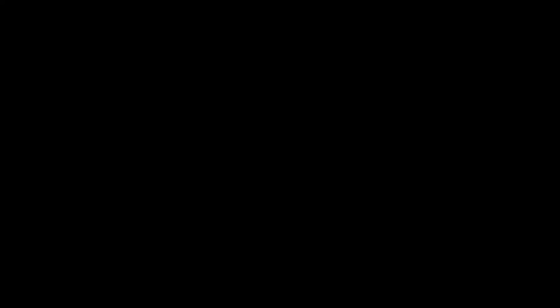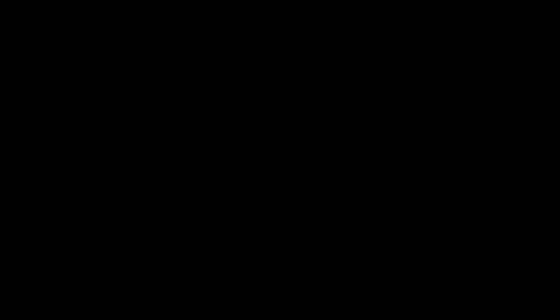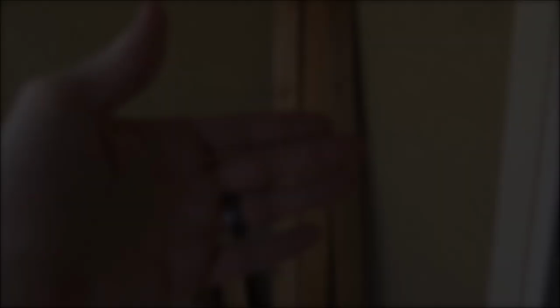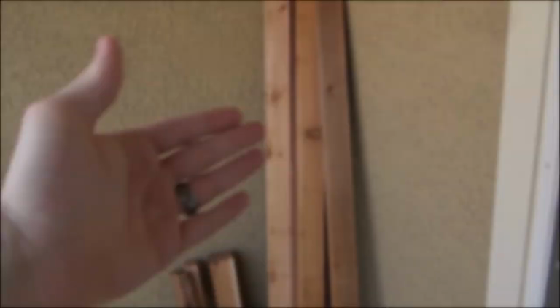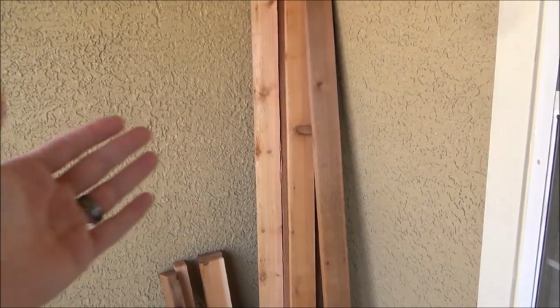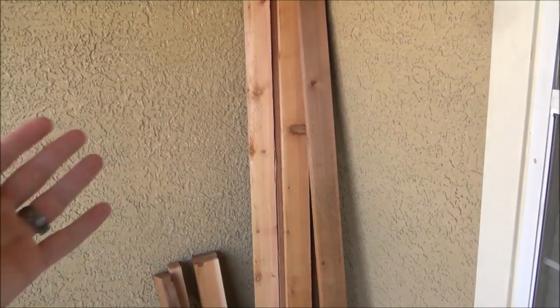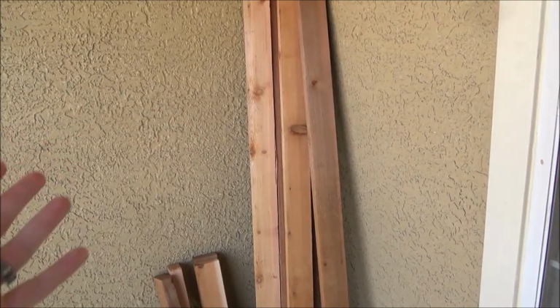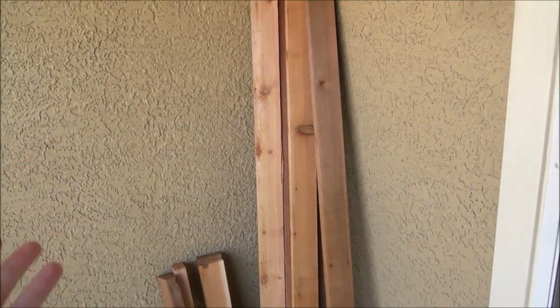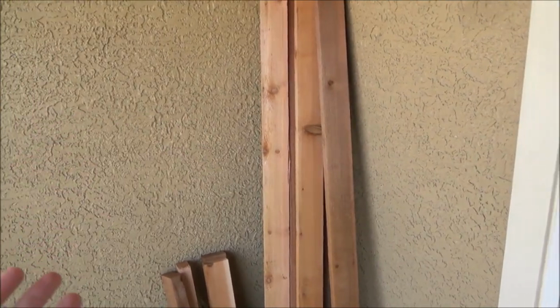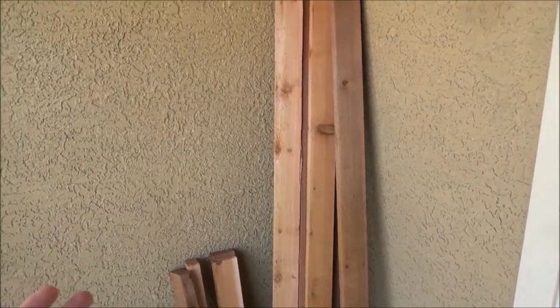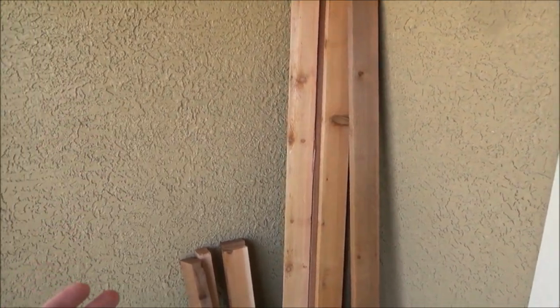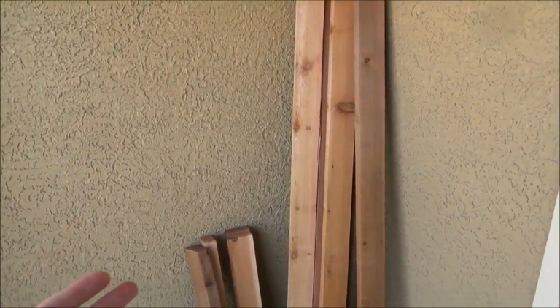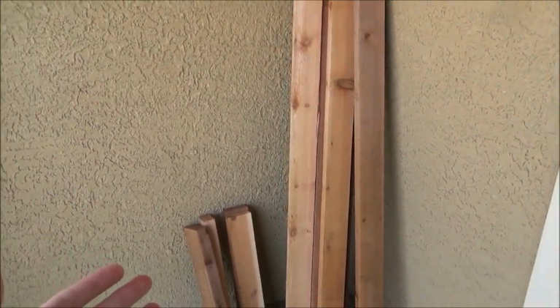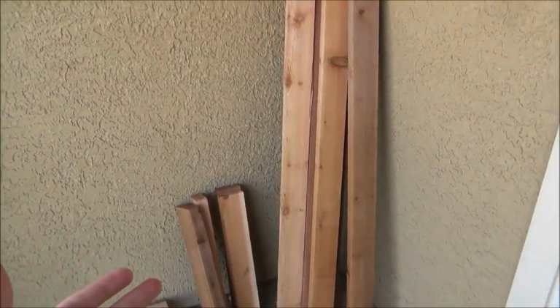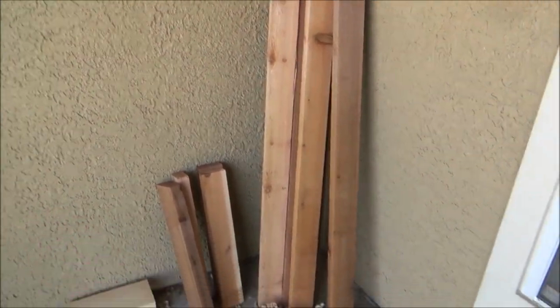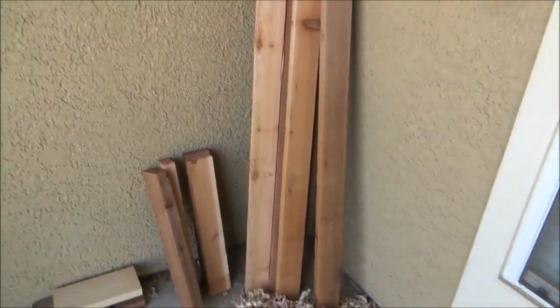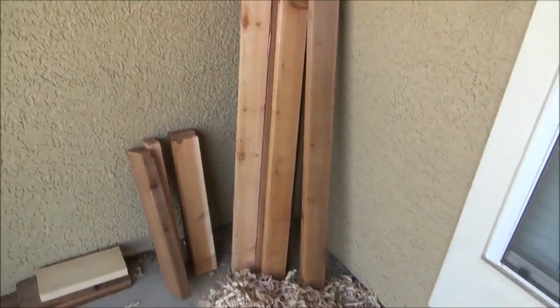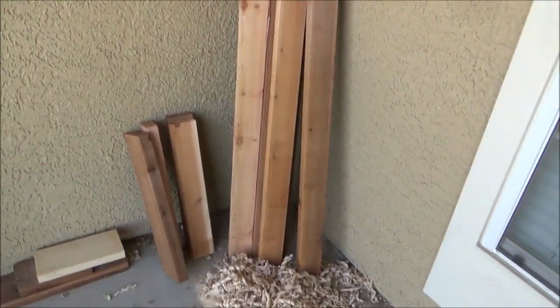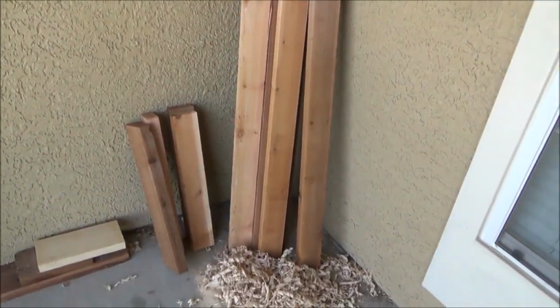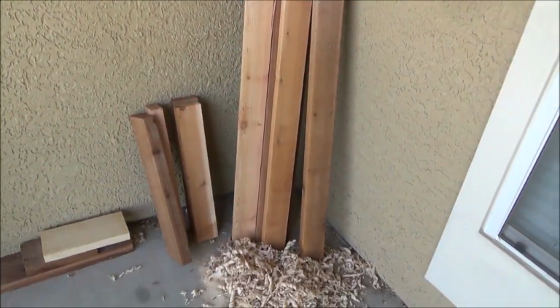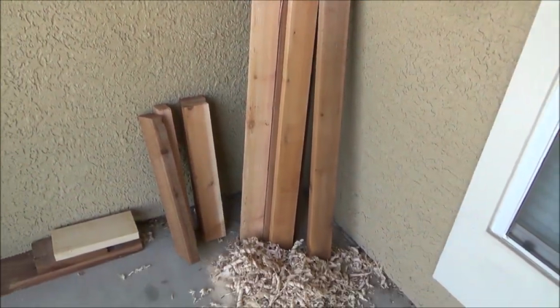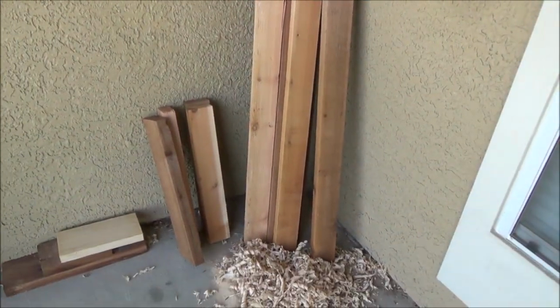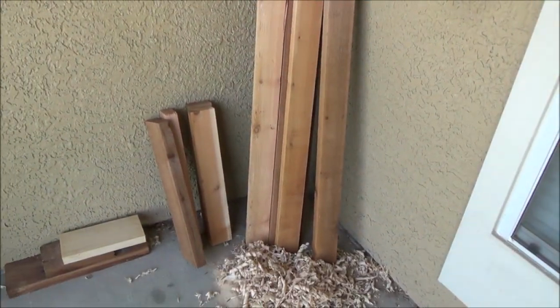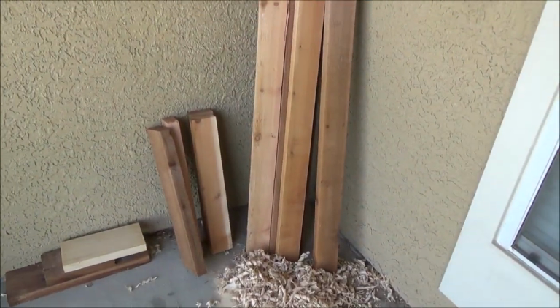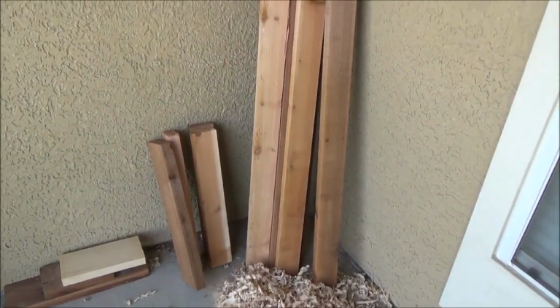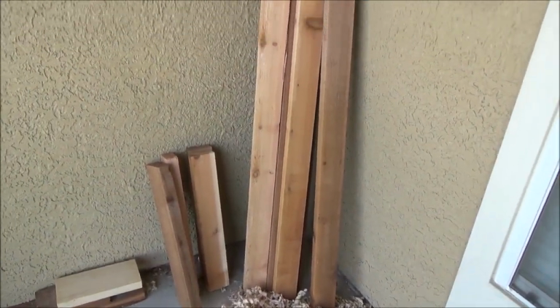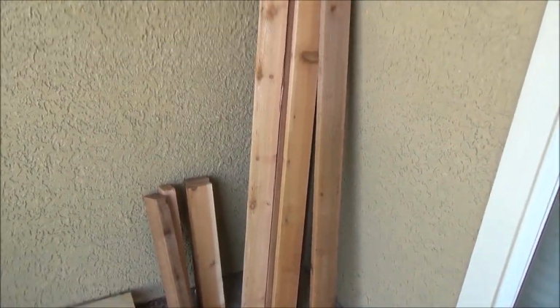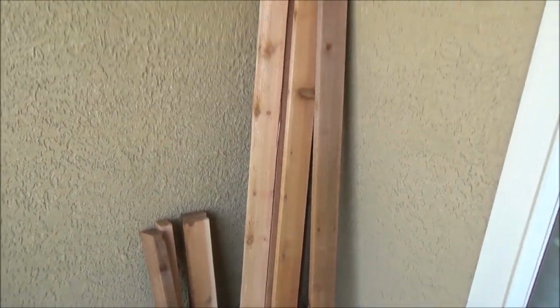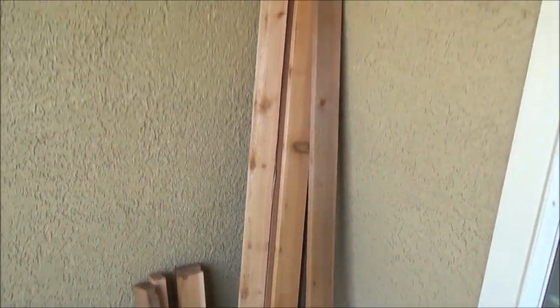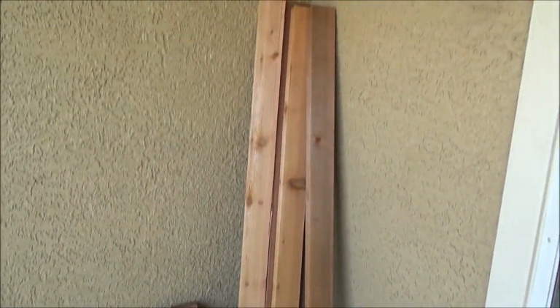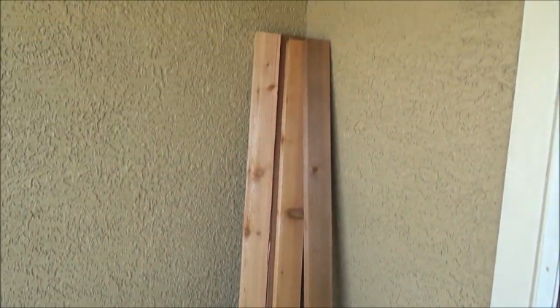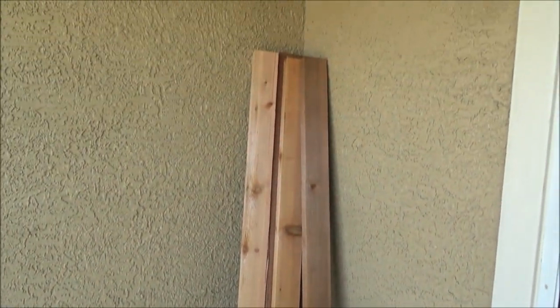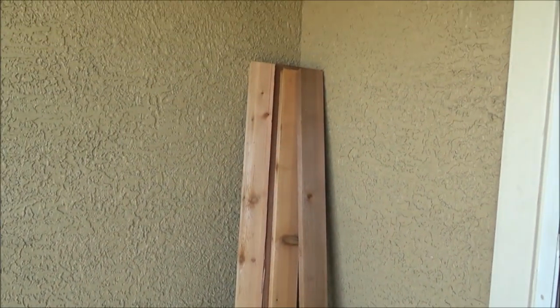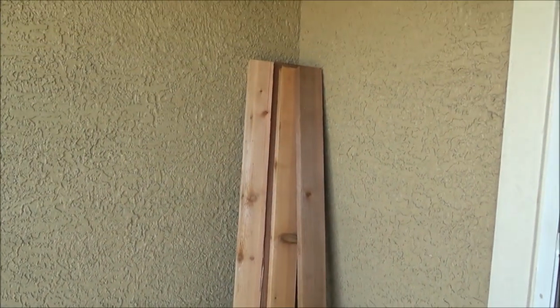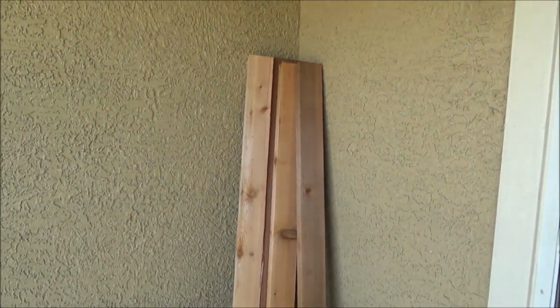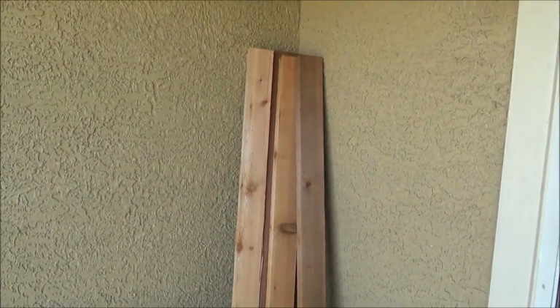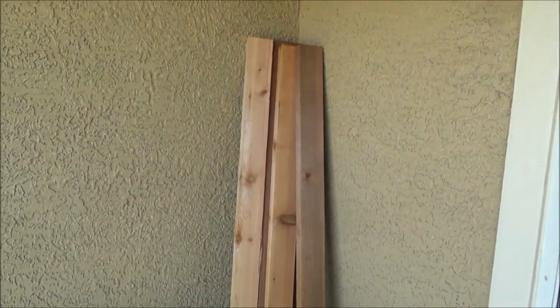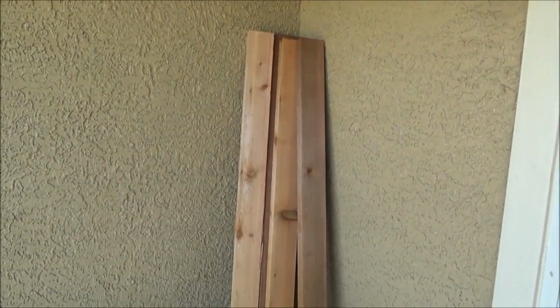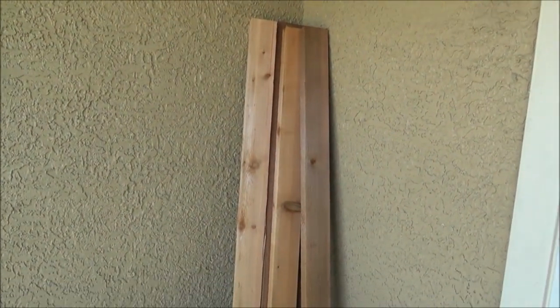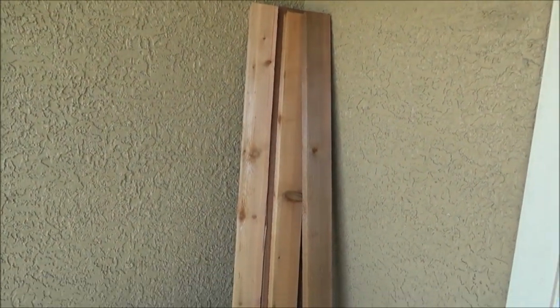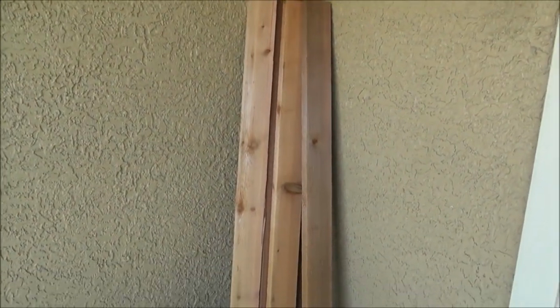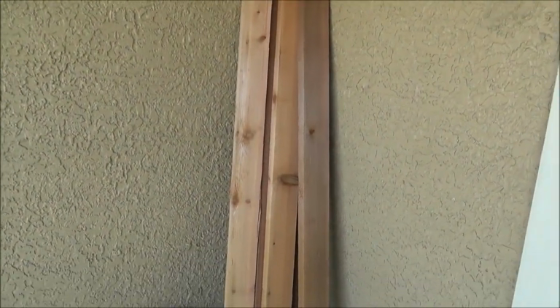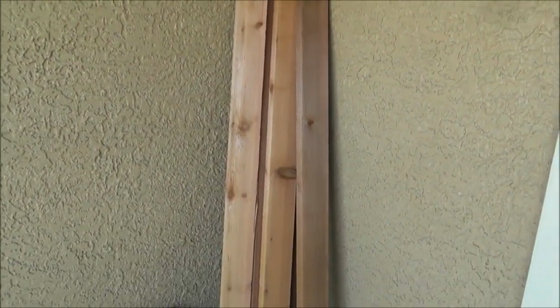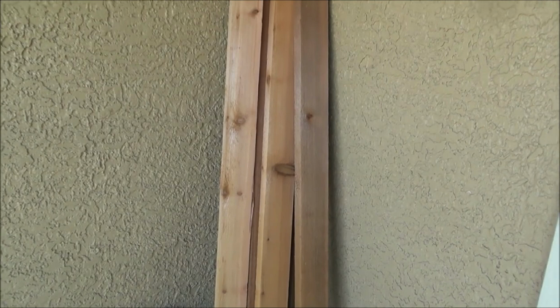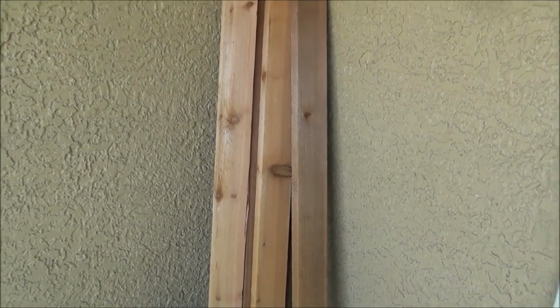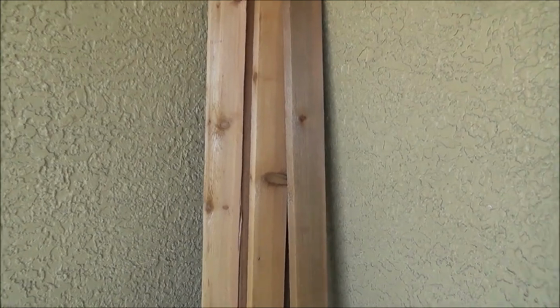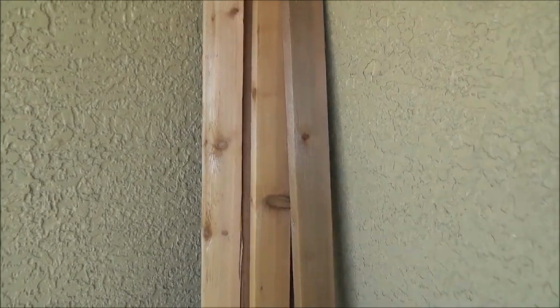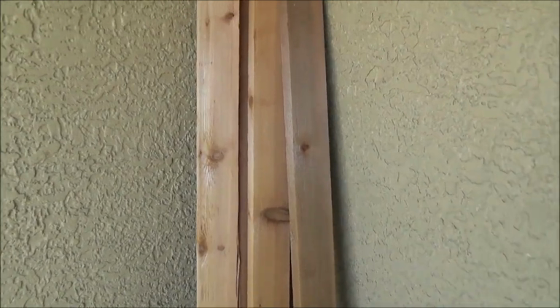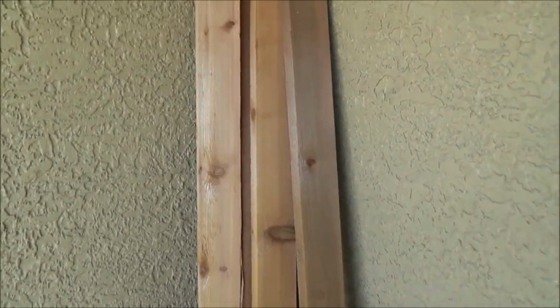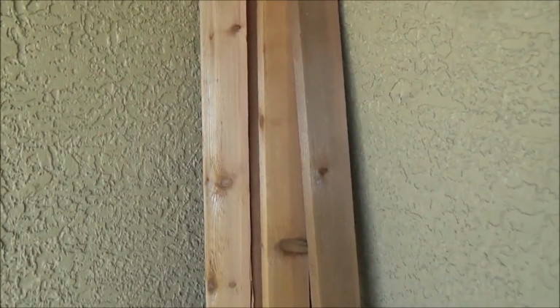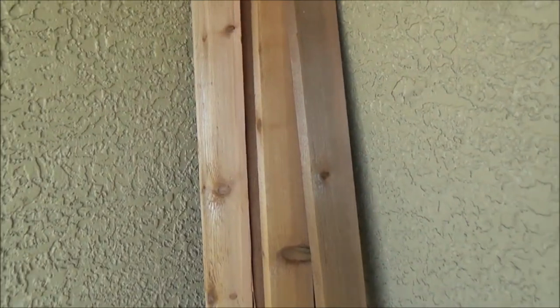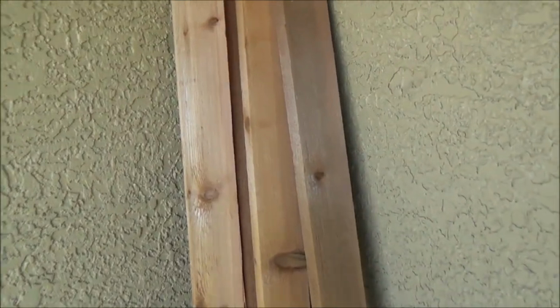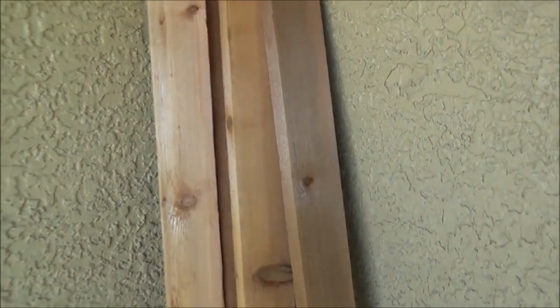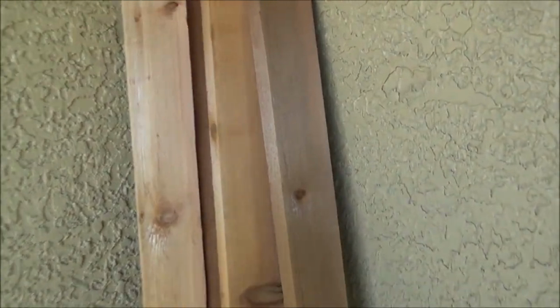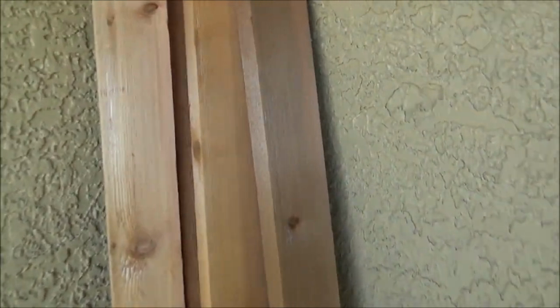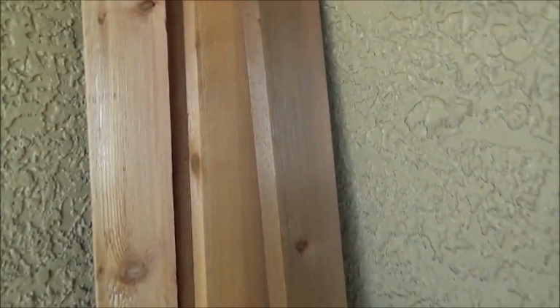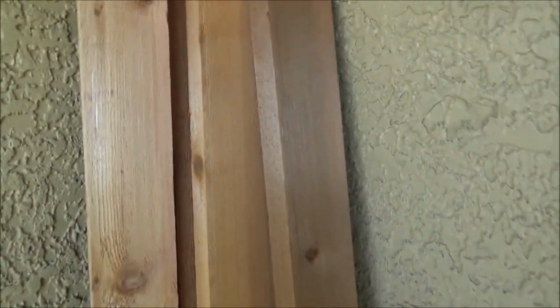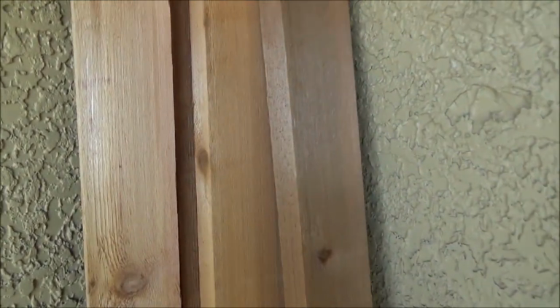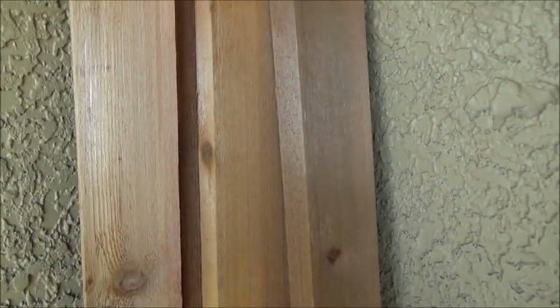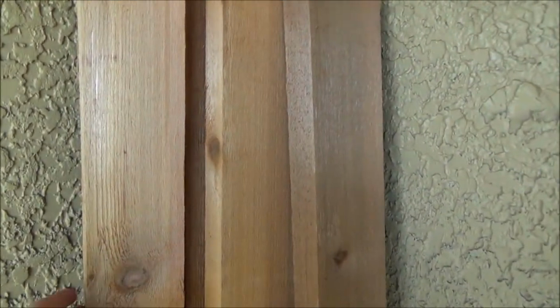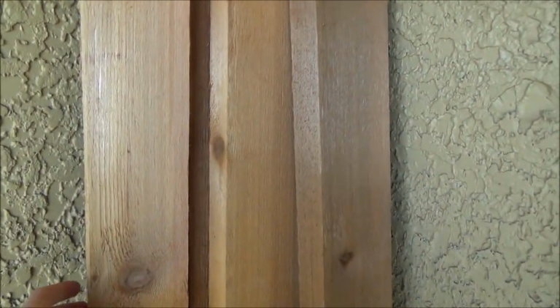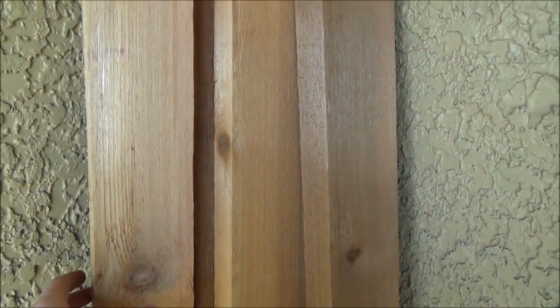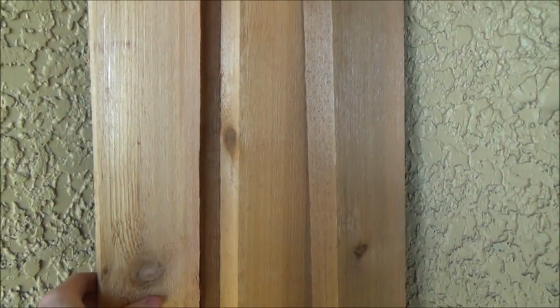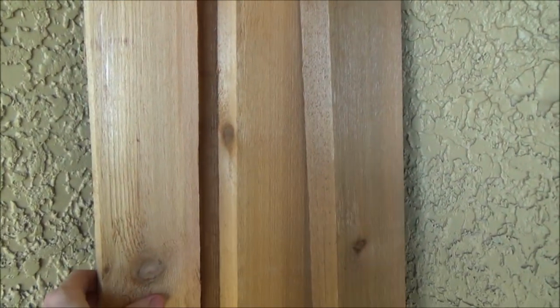It is a beautiful day in the neighborhood. Konnichiwa everyone. Today we have got some wonderful cedar. I just picked this up from your local big box retailer of your choice.